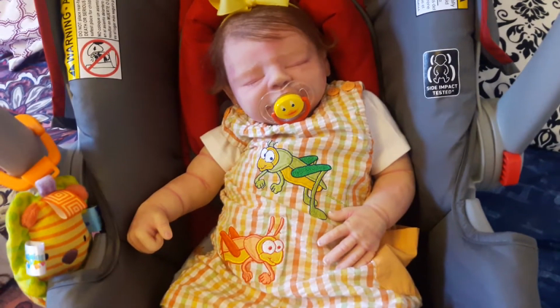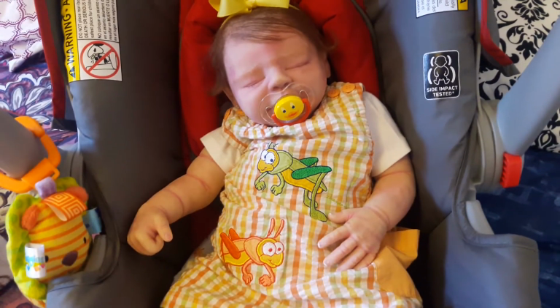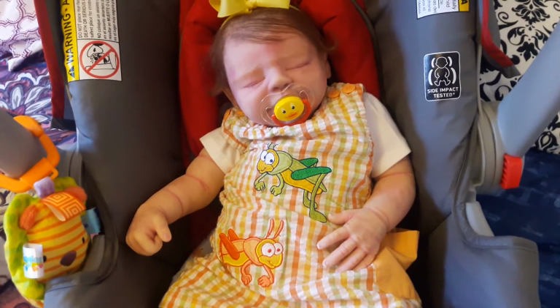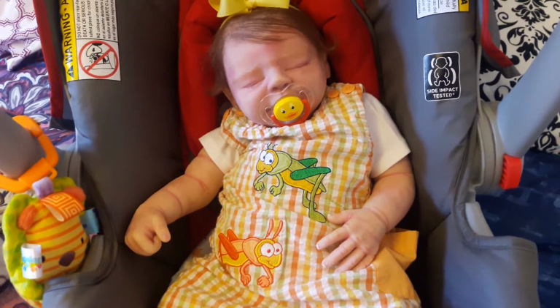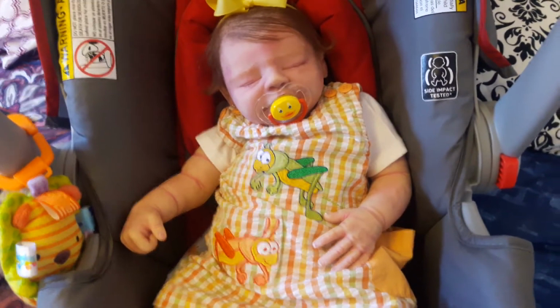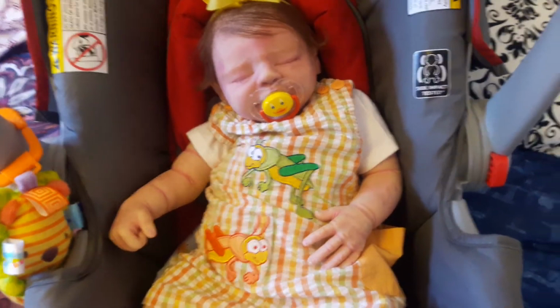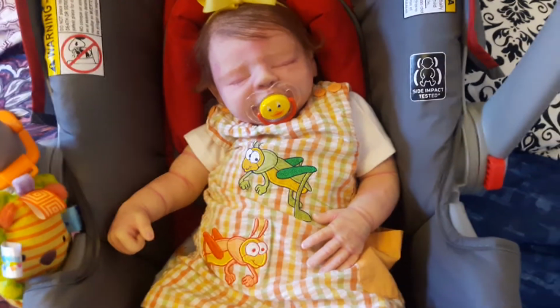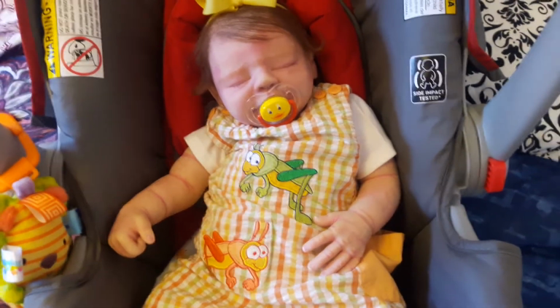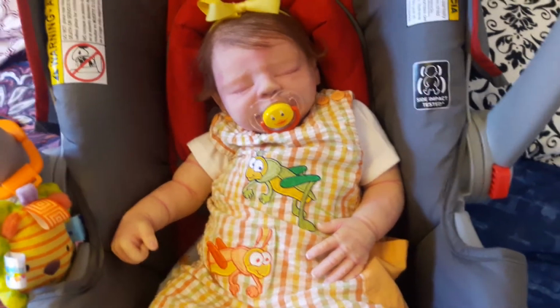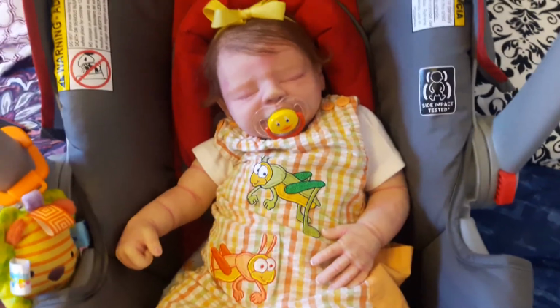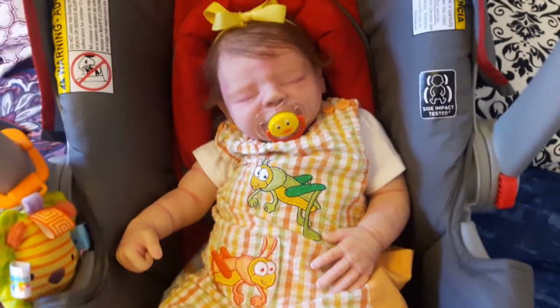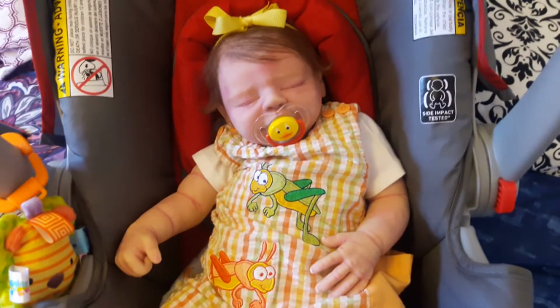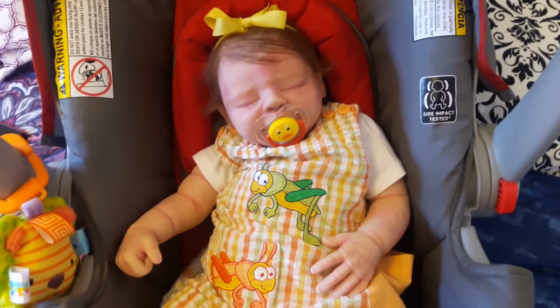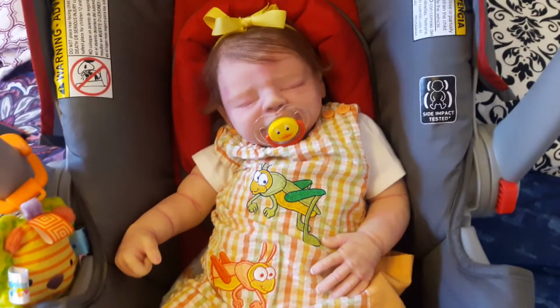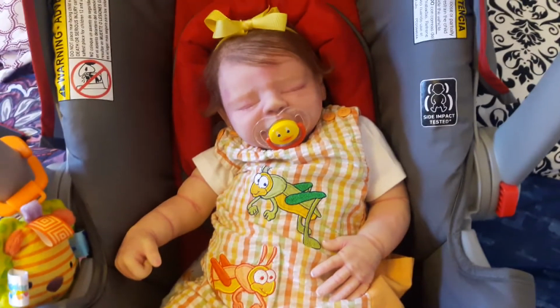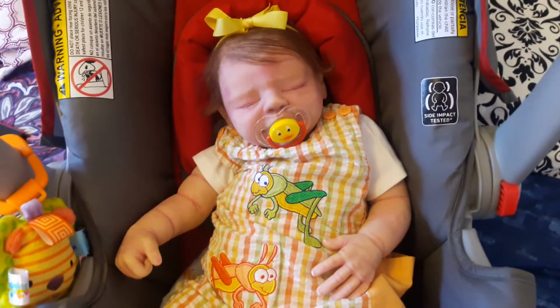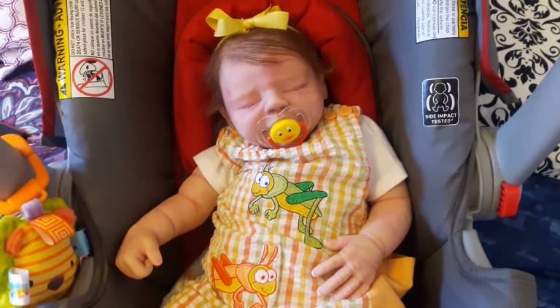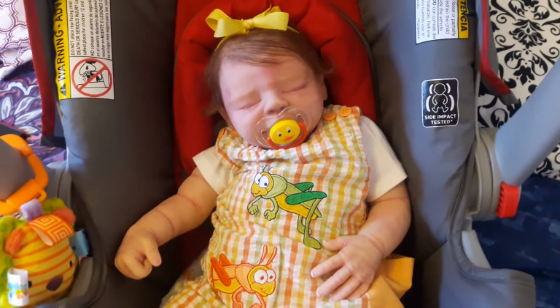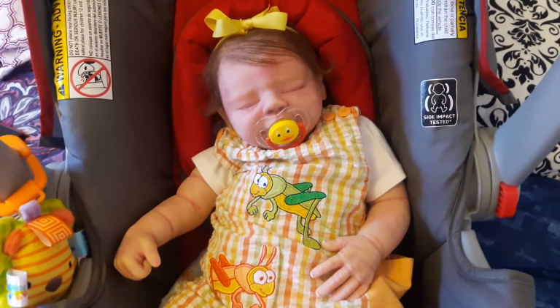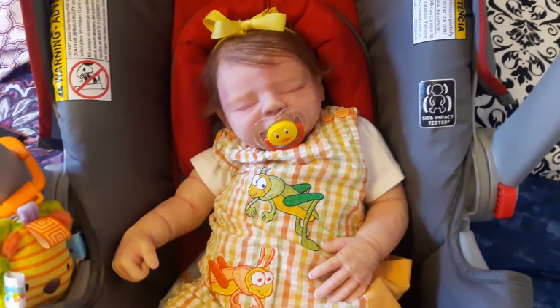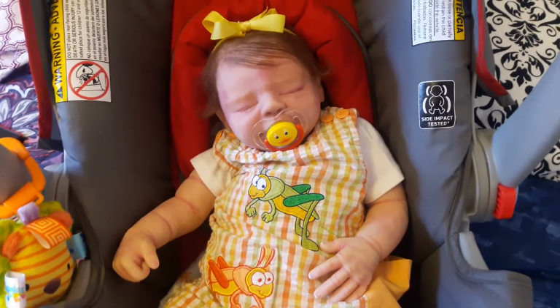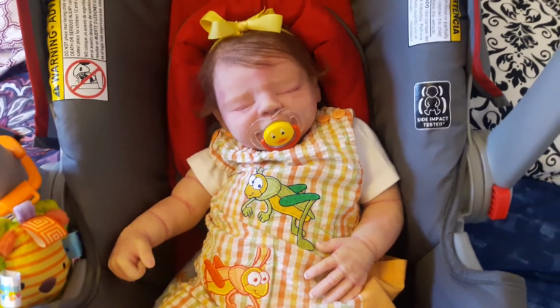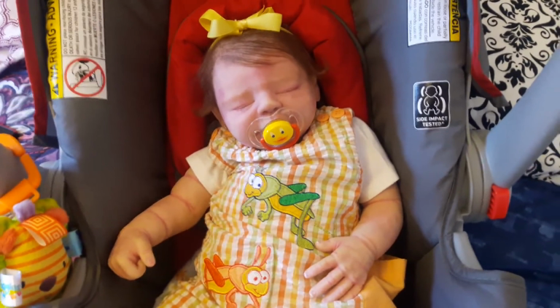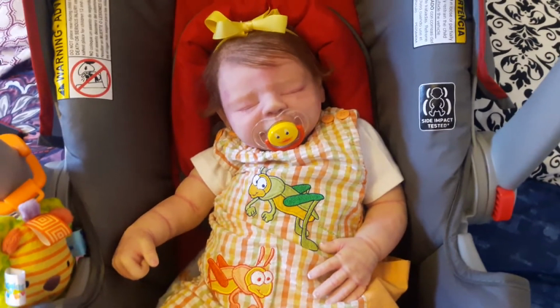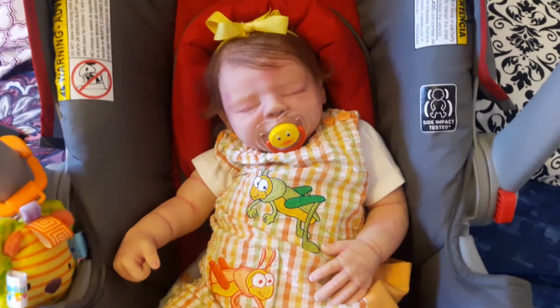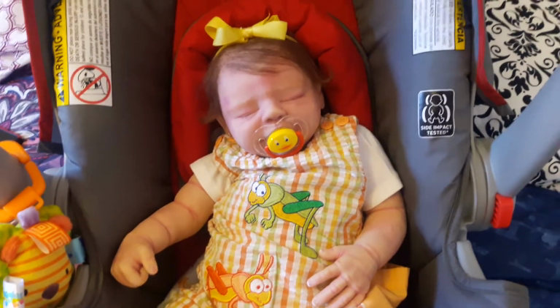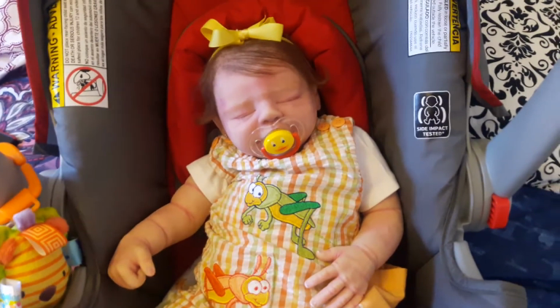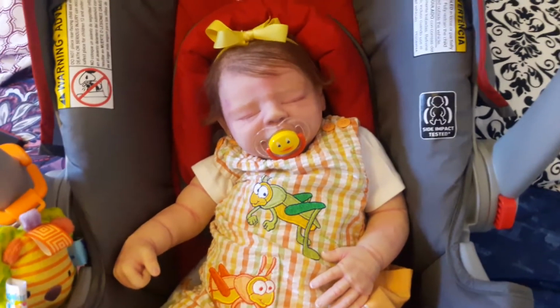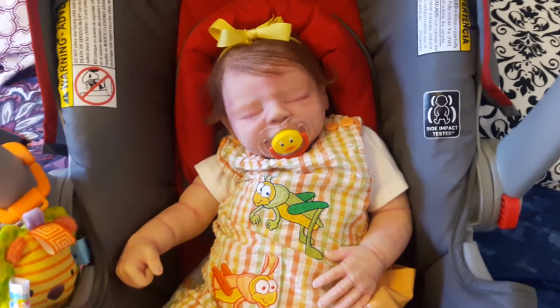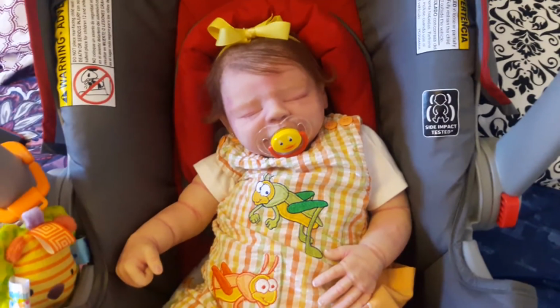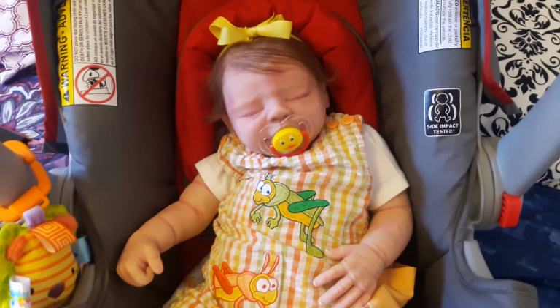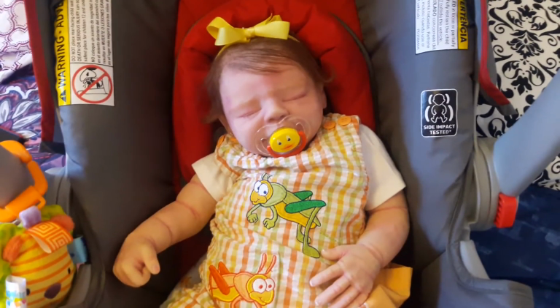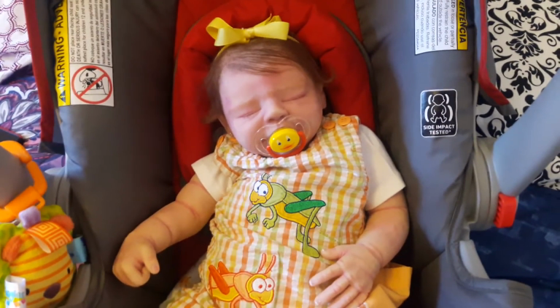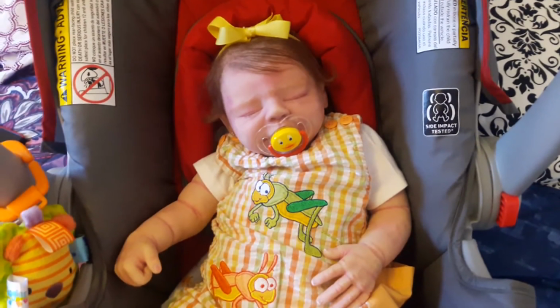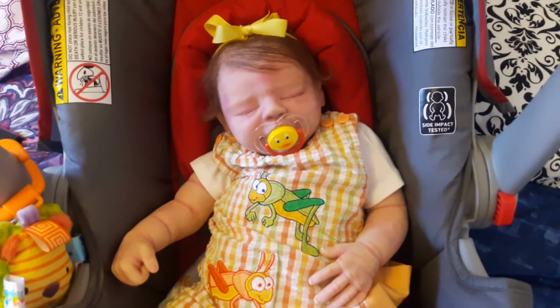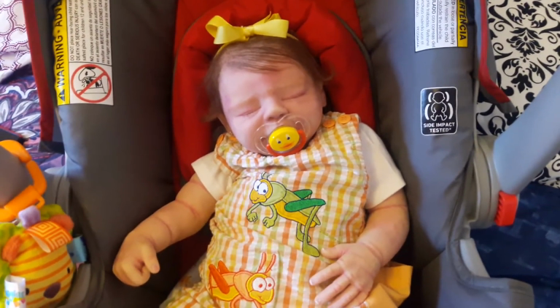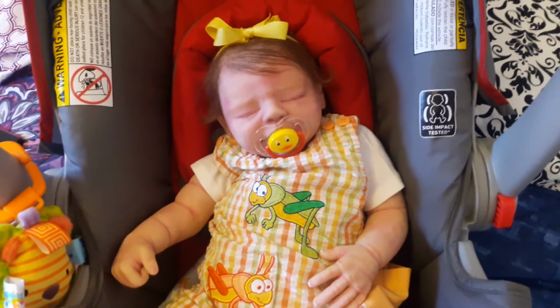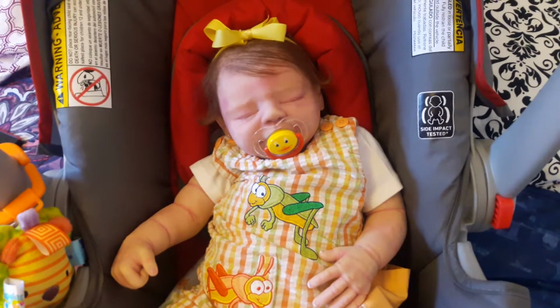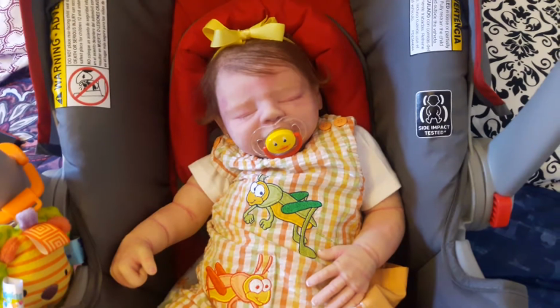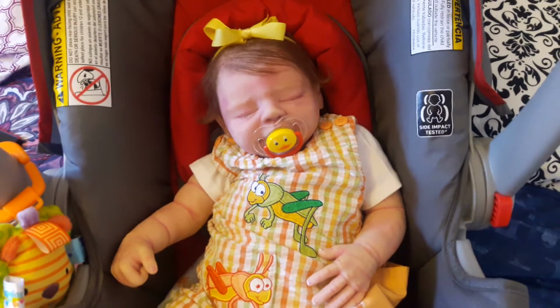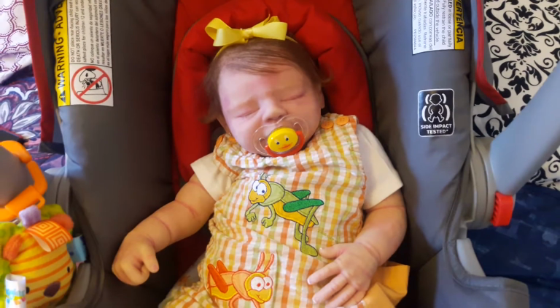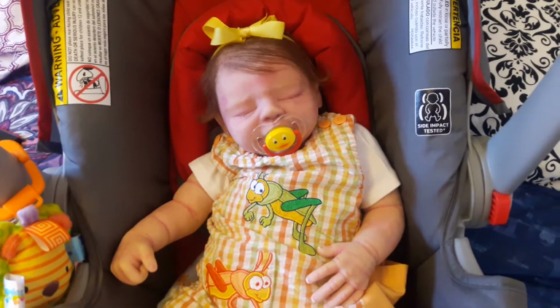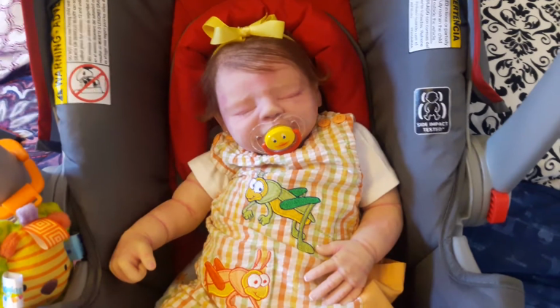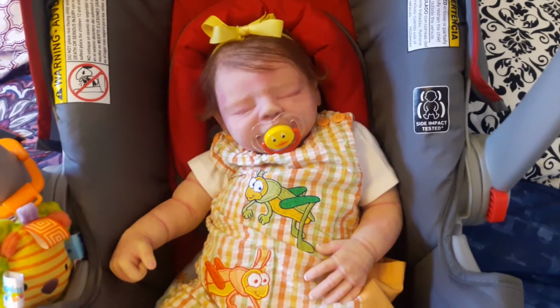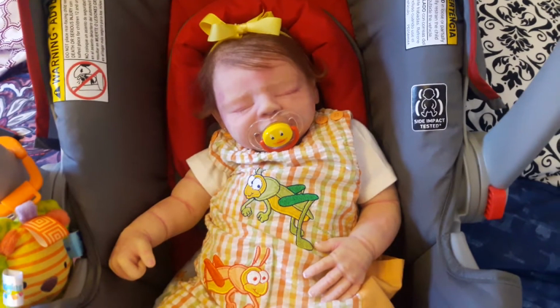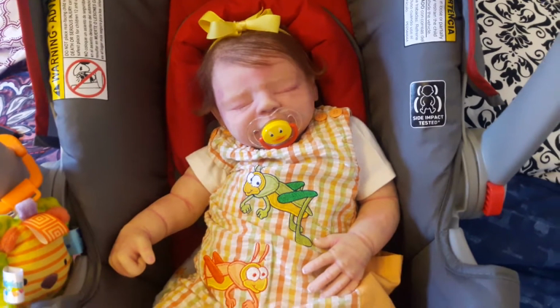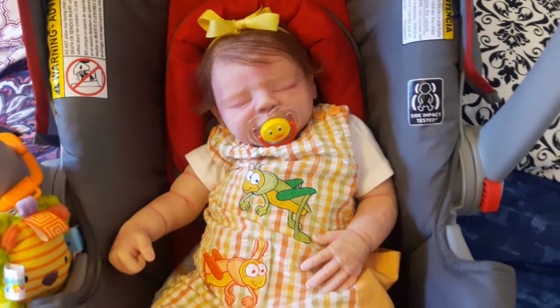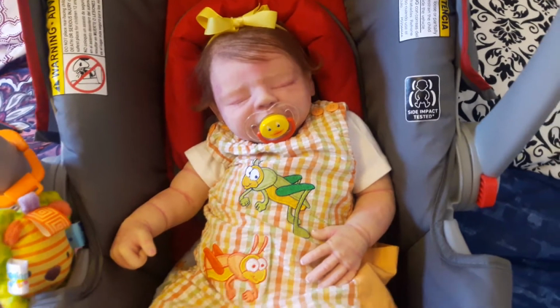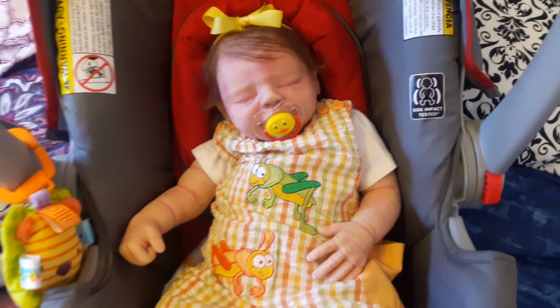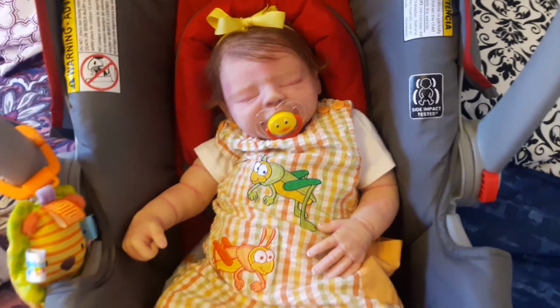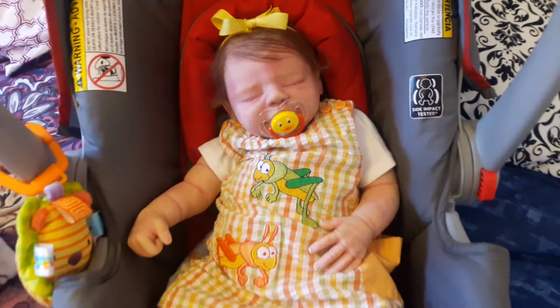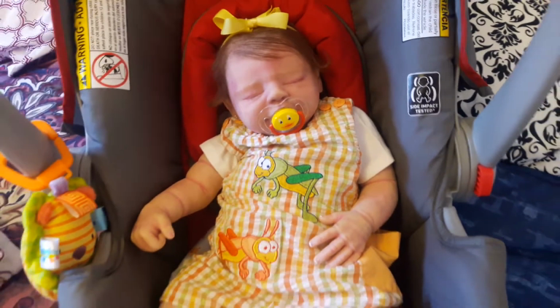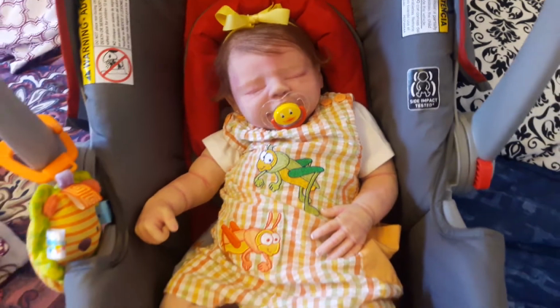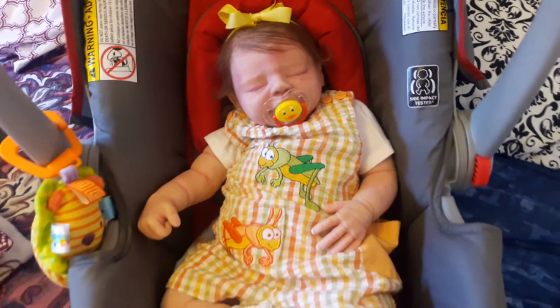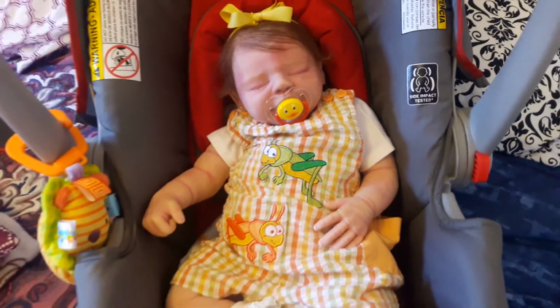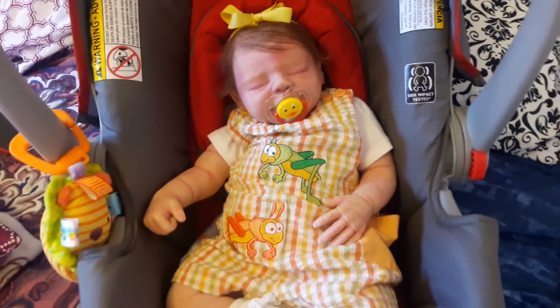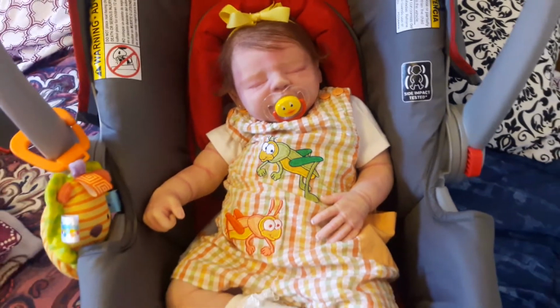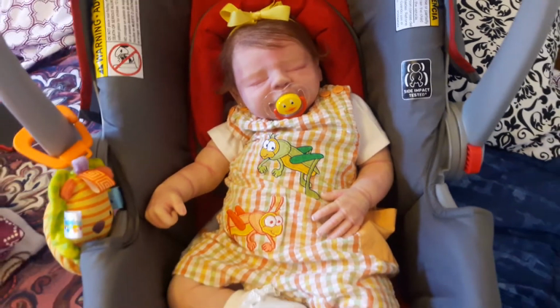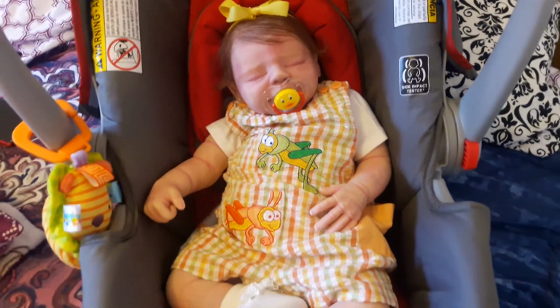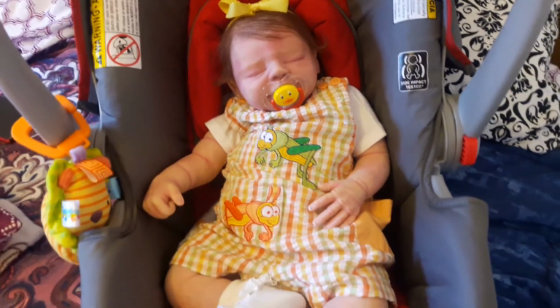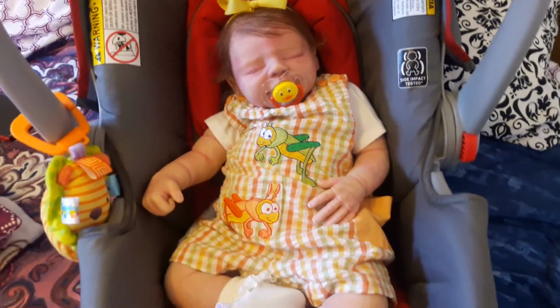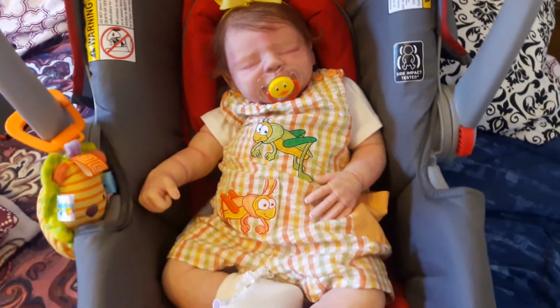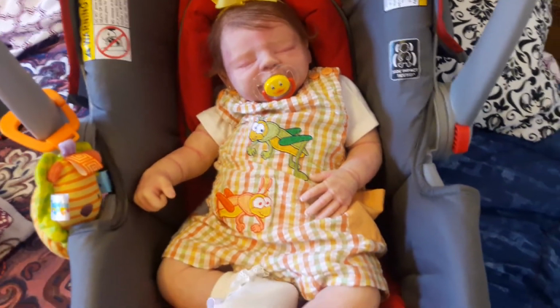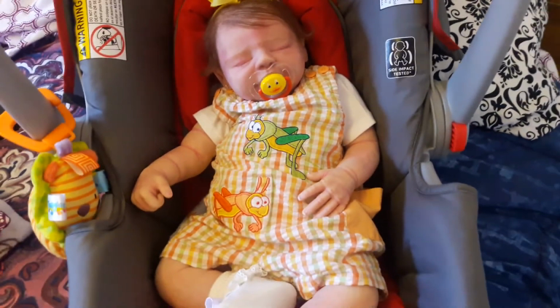Hello everyone. Happy Tuesday. I have Madeline here dressed in her summer outfit. She looks so adorable.